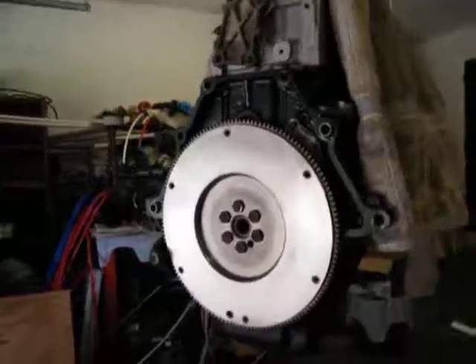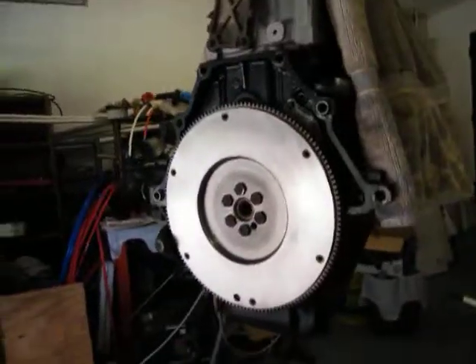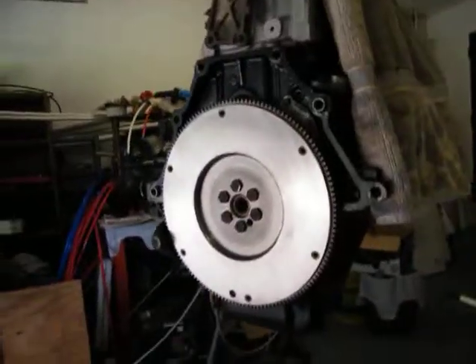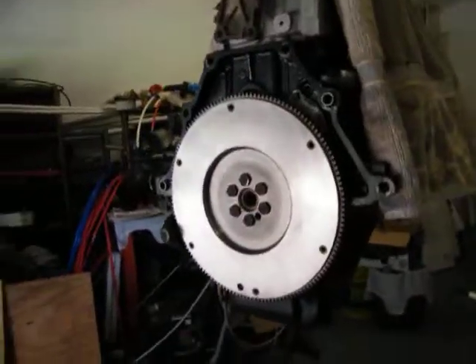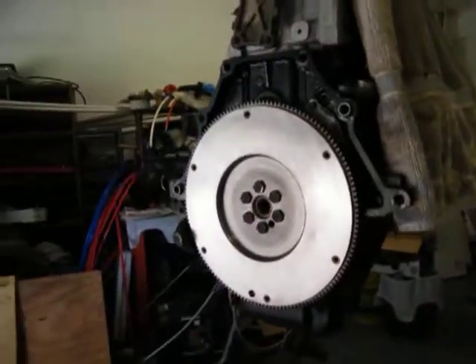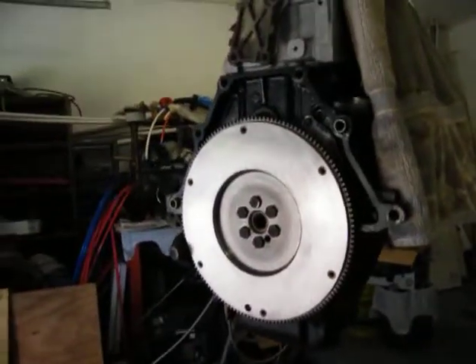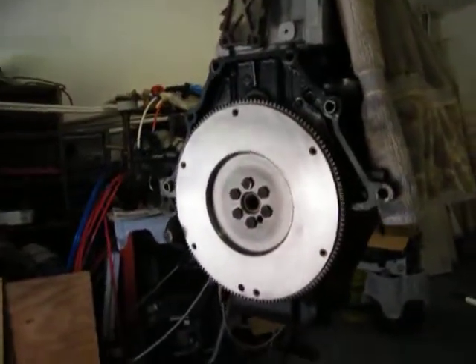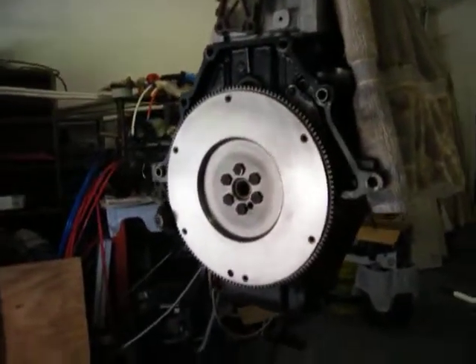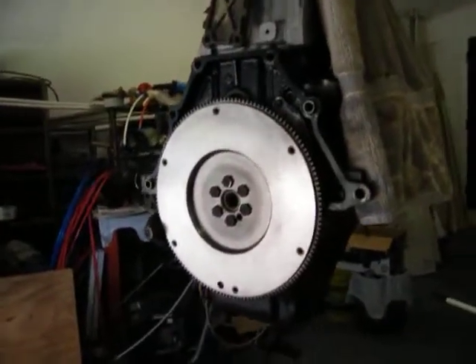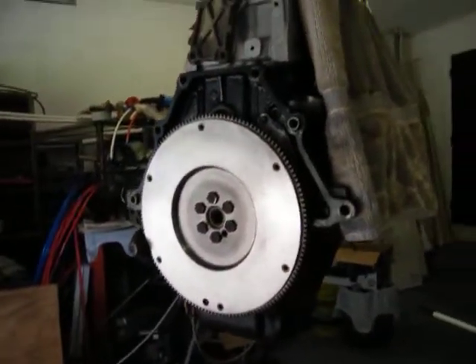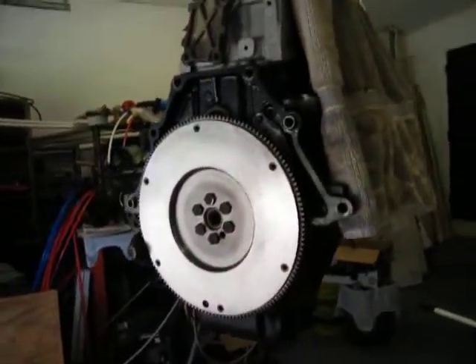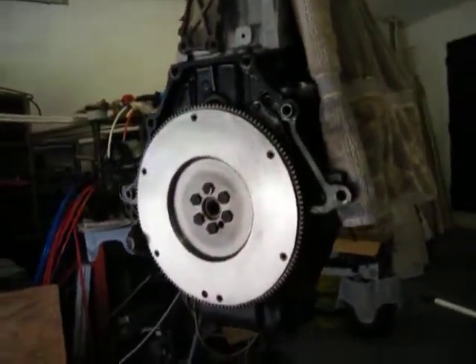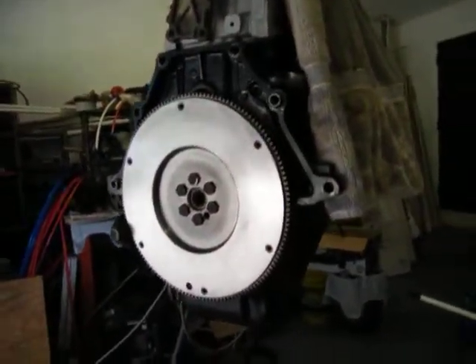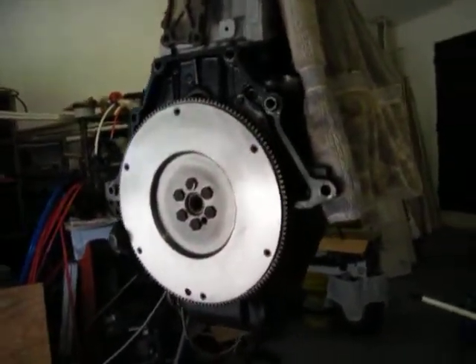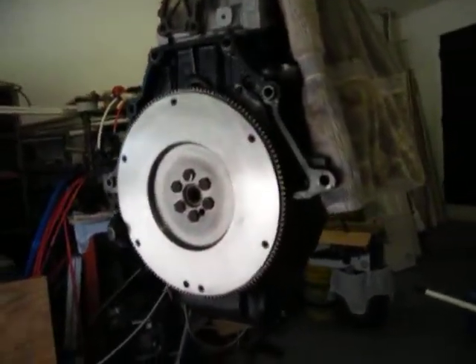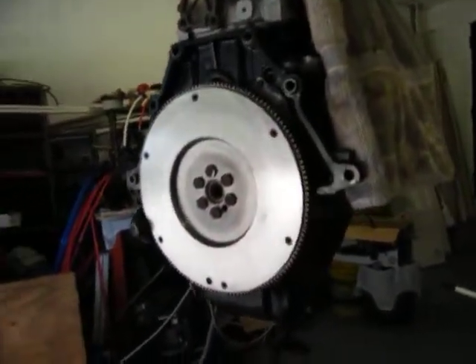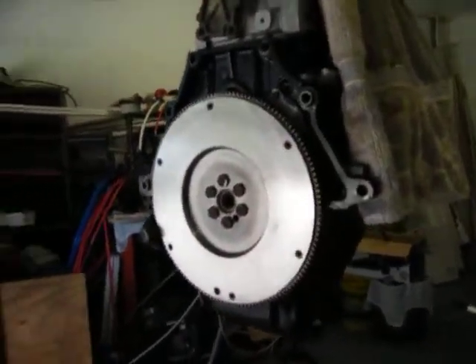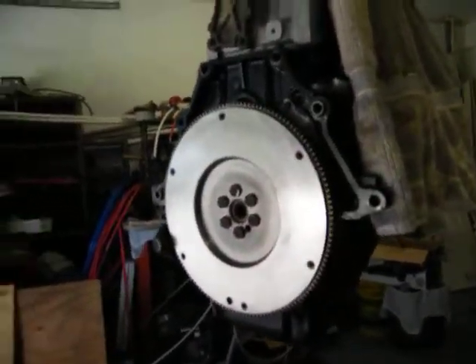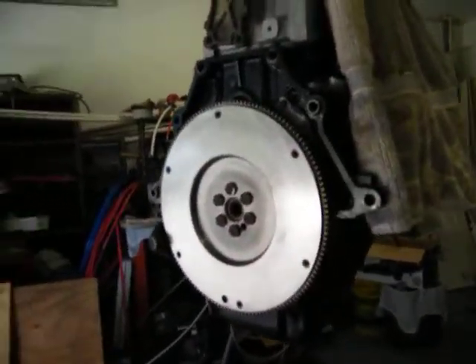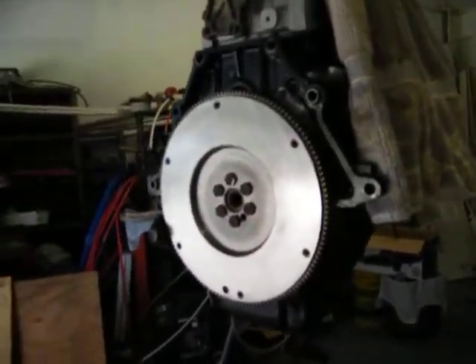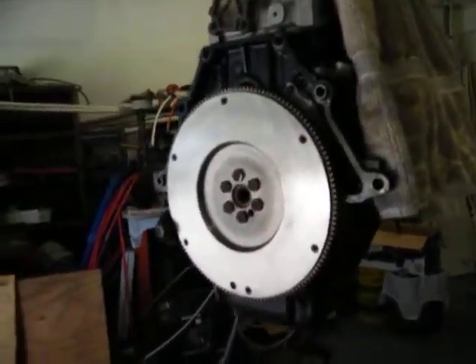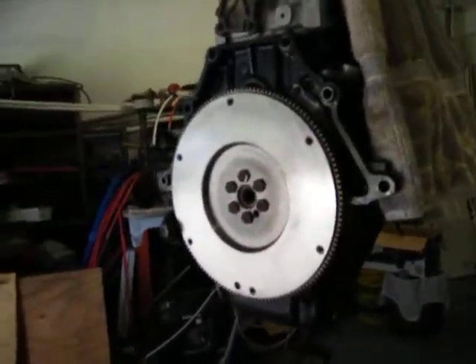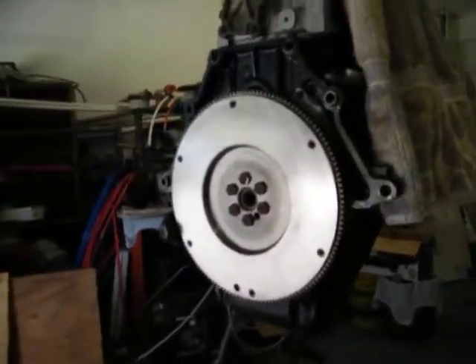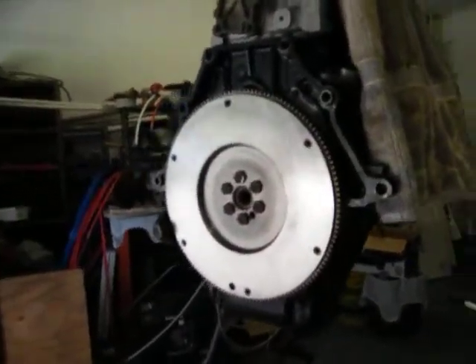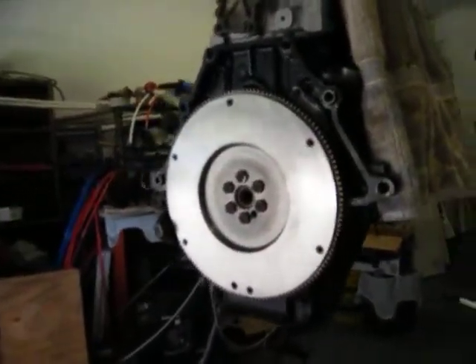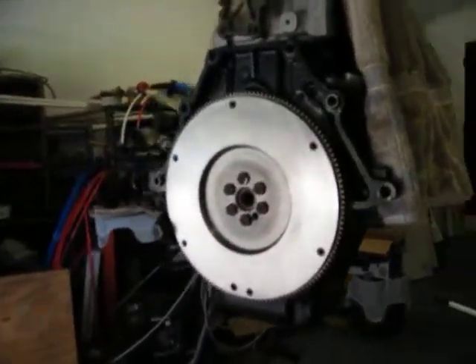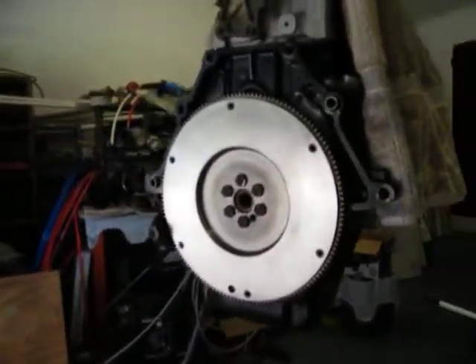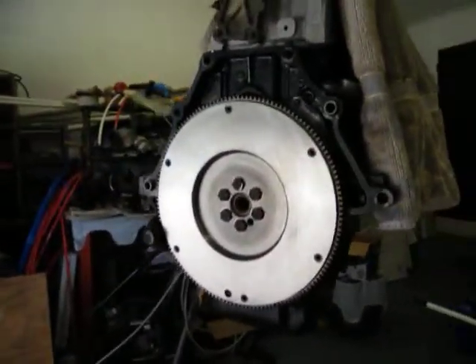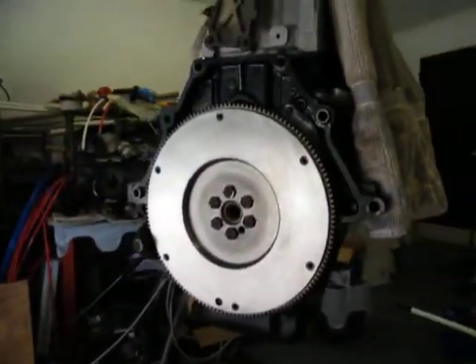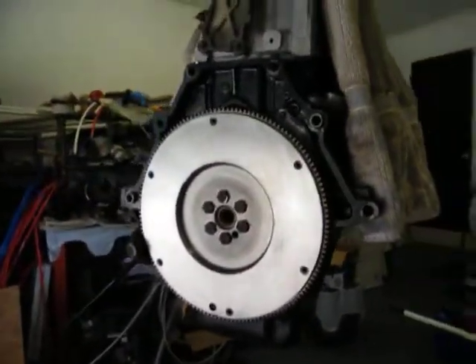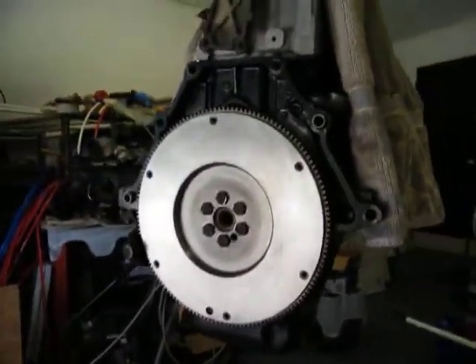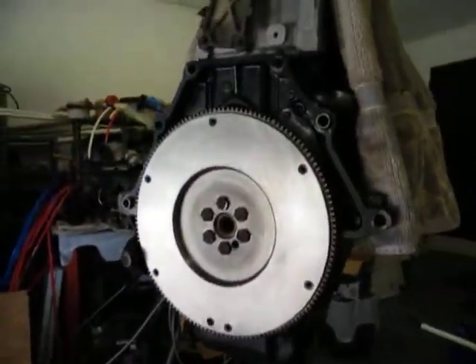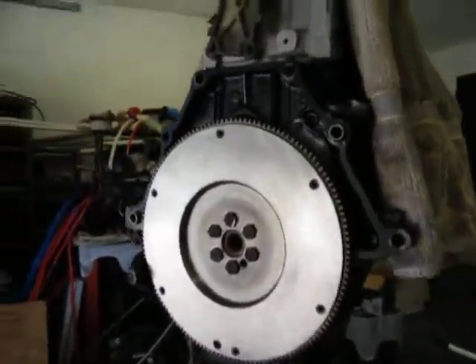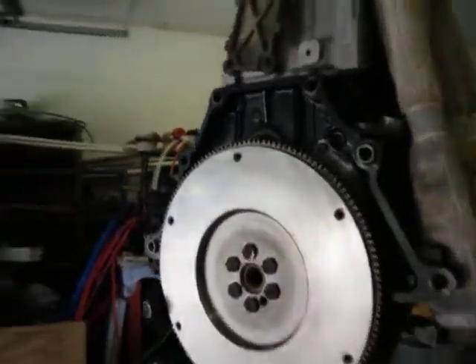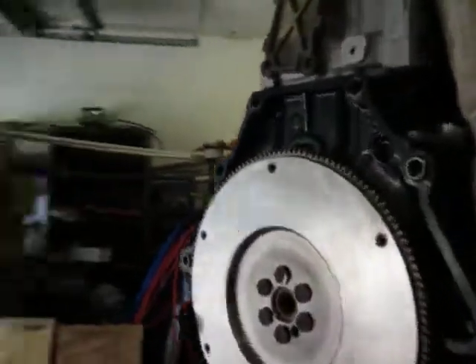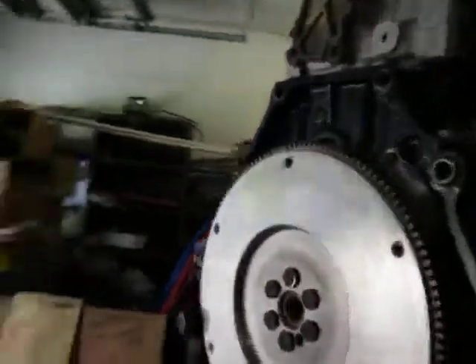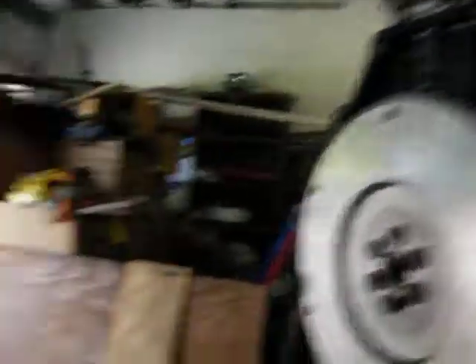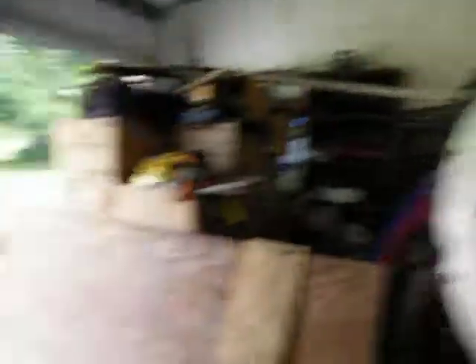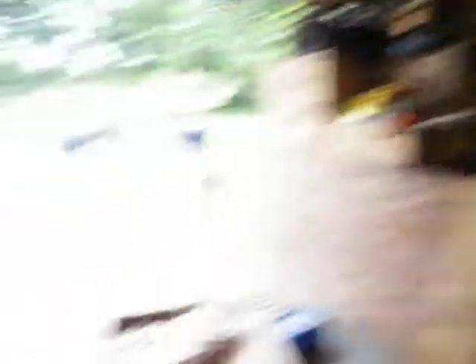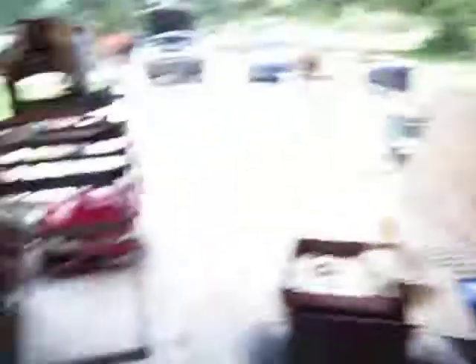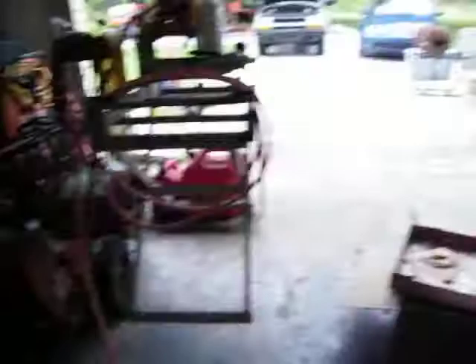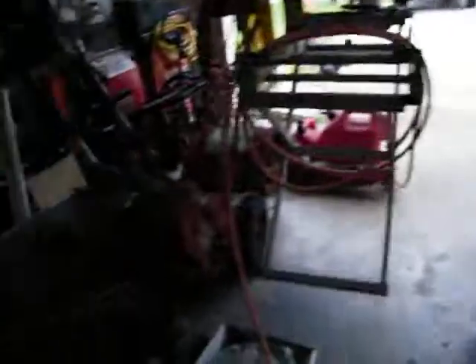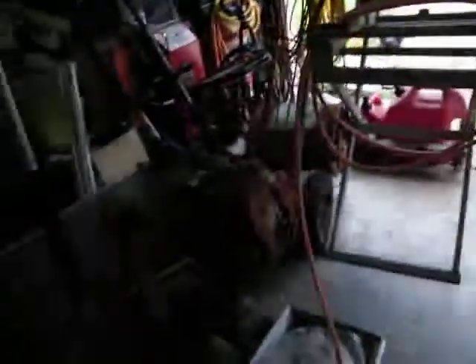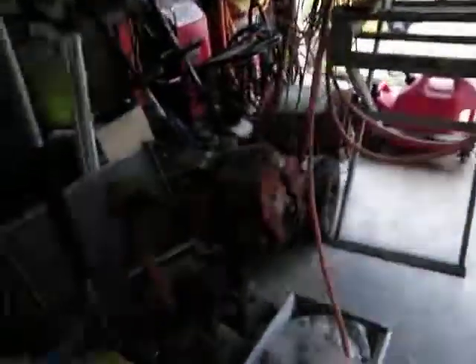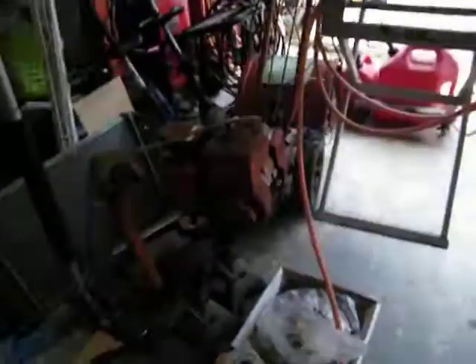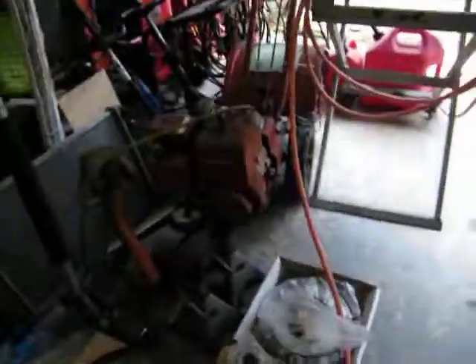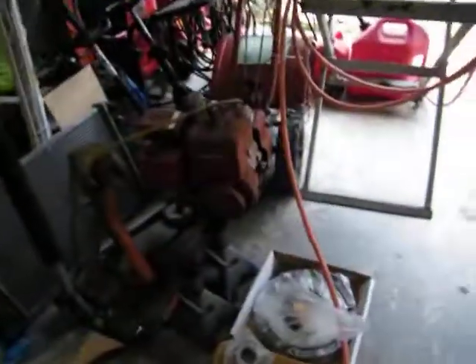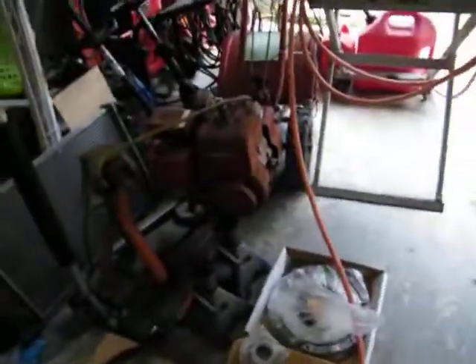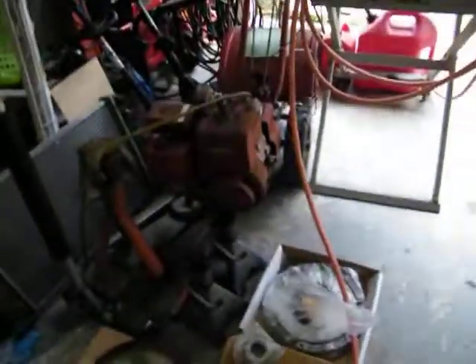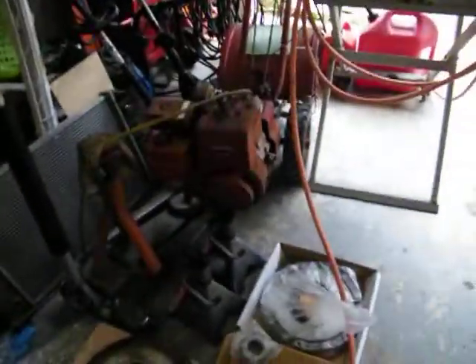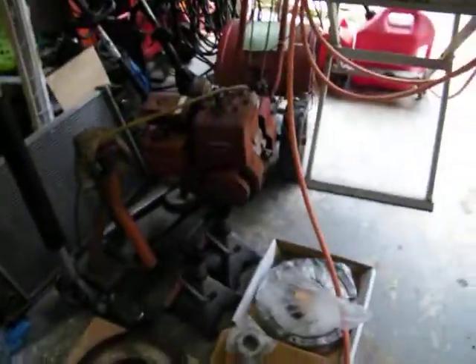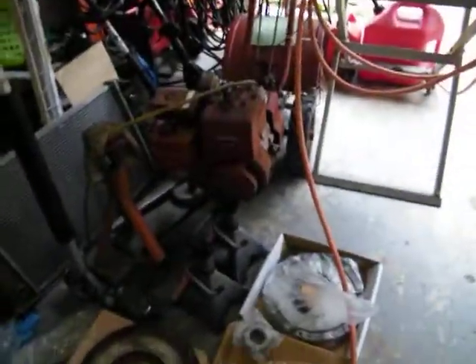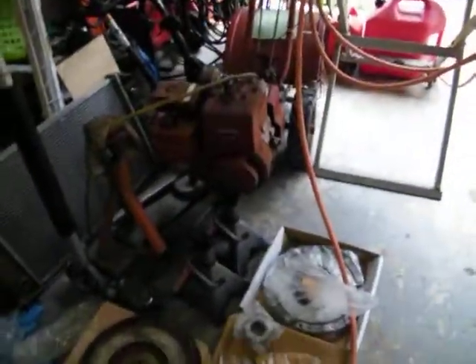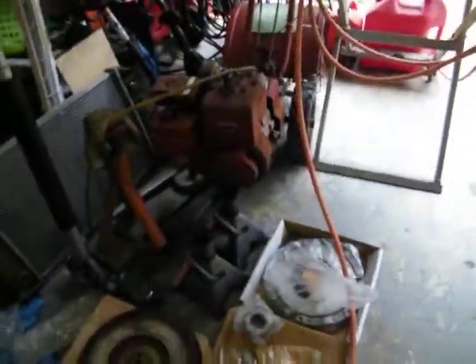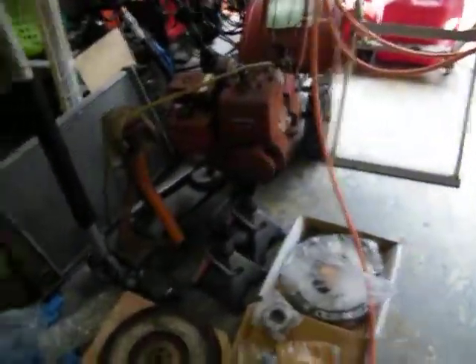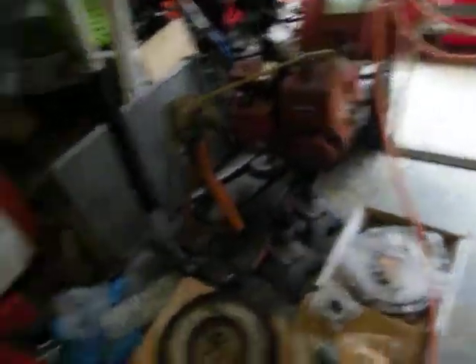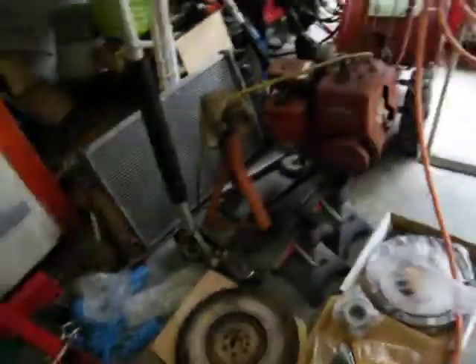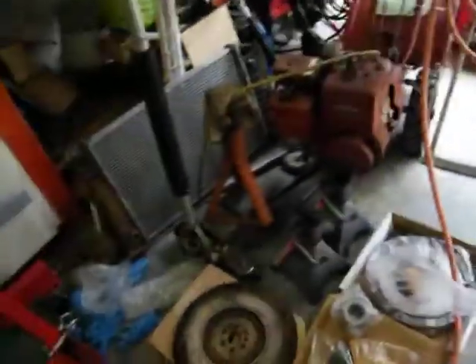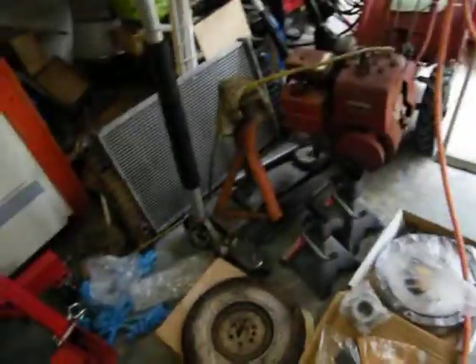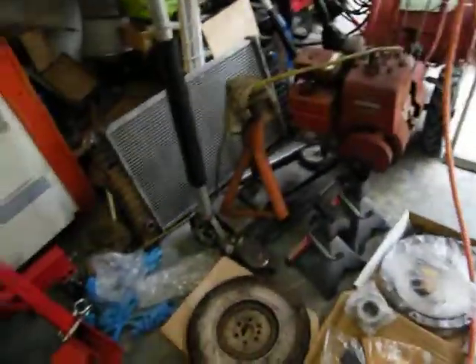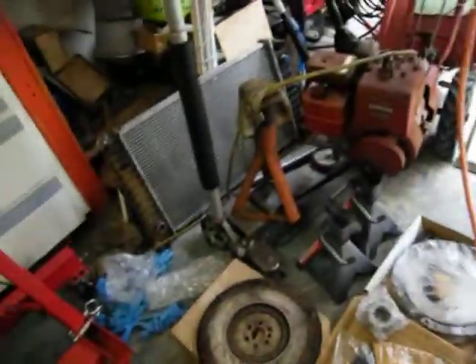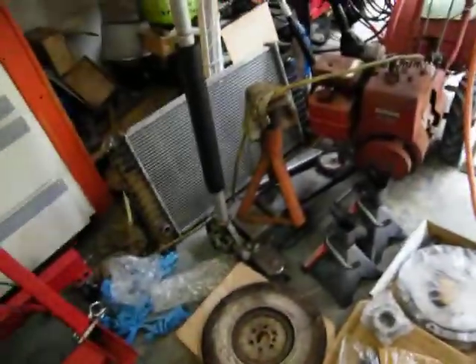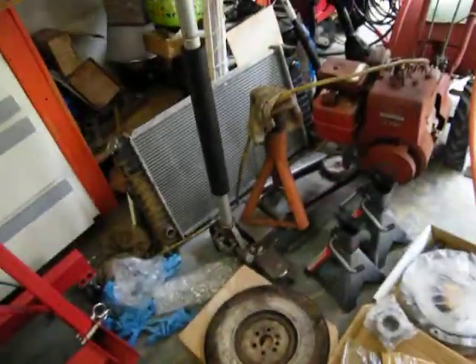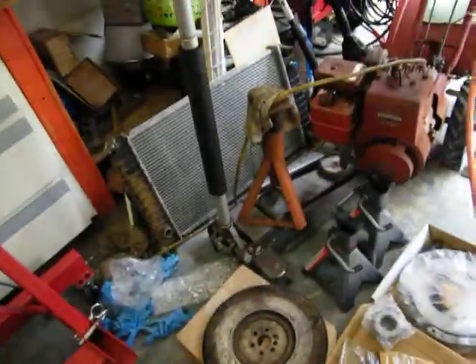Well there it is. Okay, it's on. Now, clutch and pressure plate.